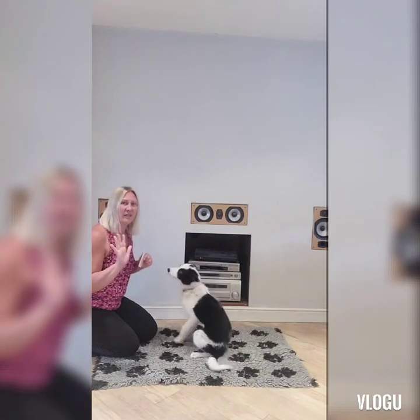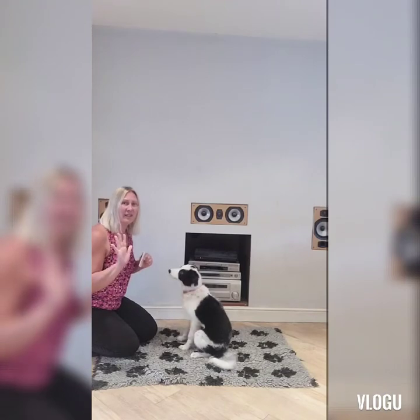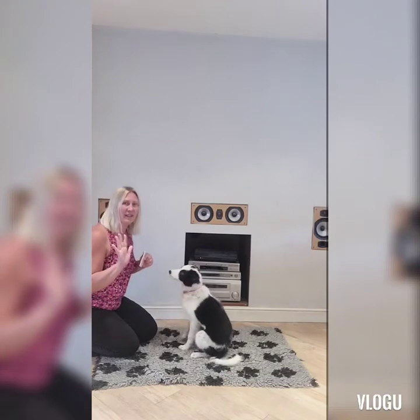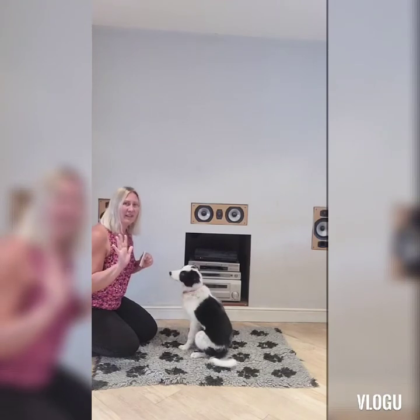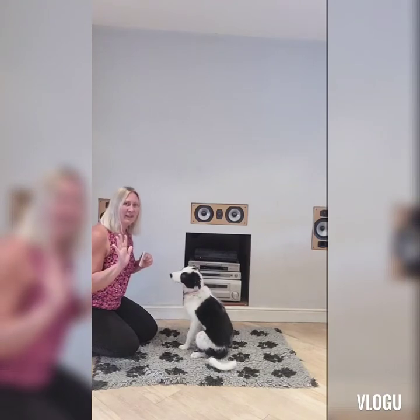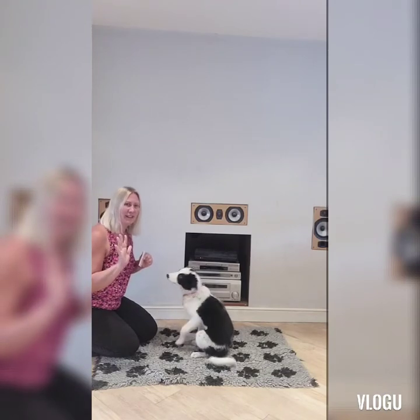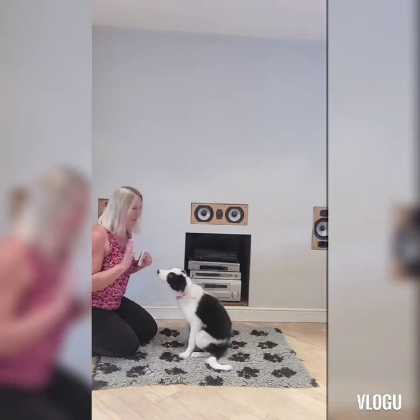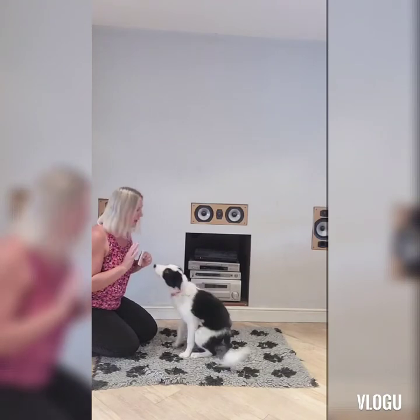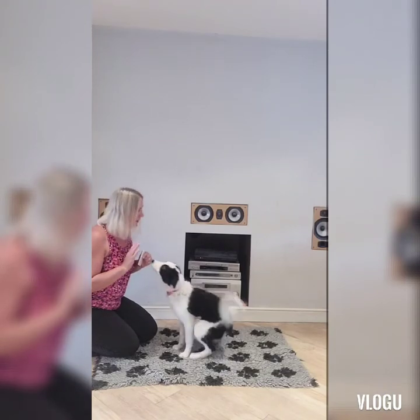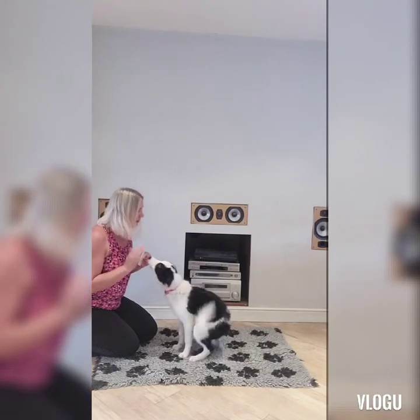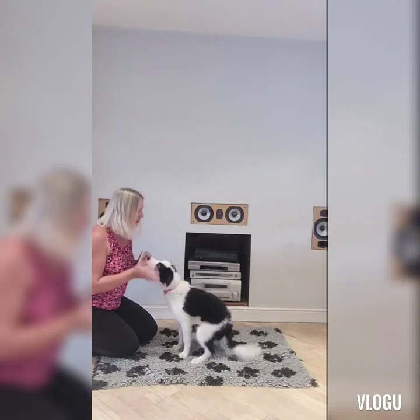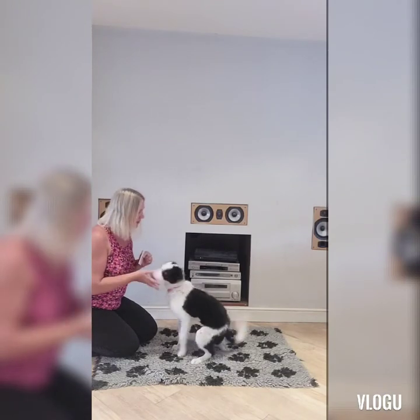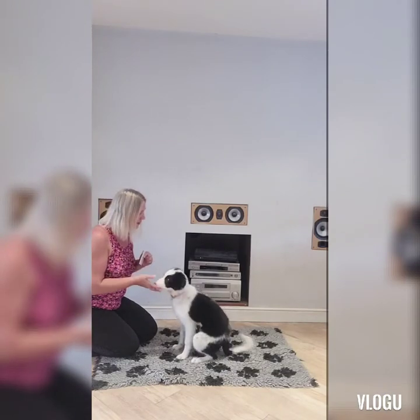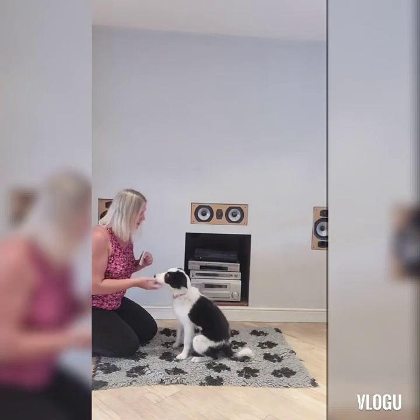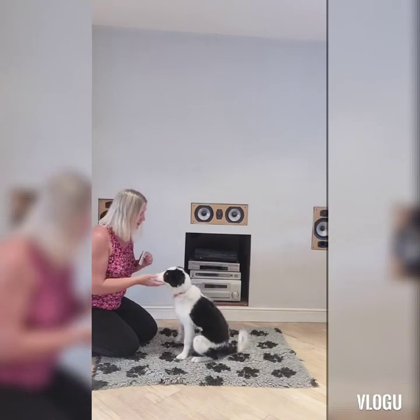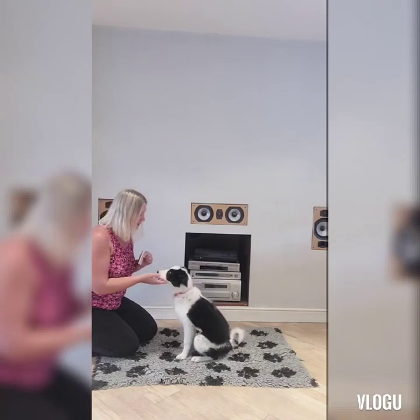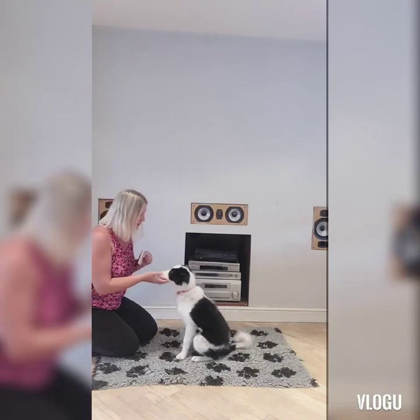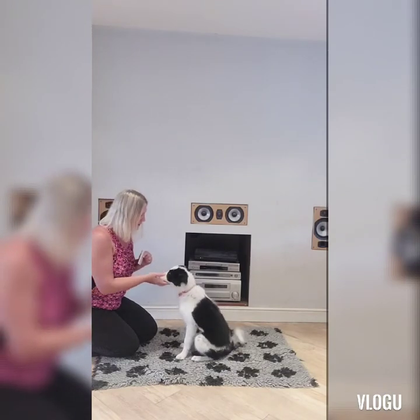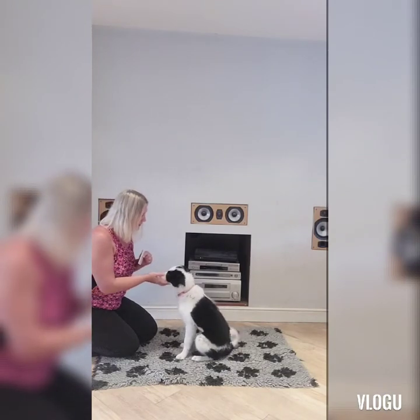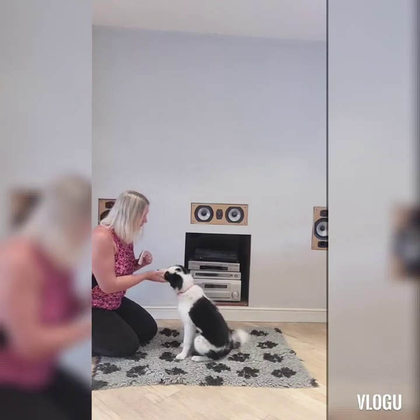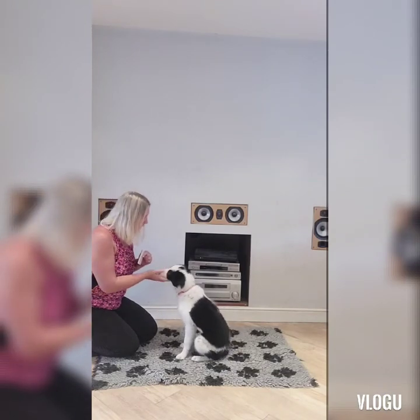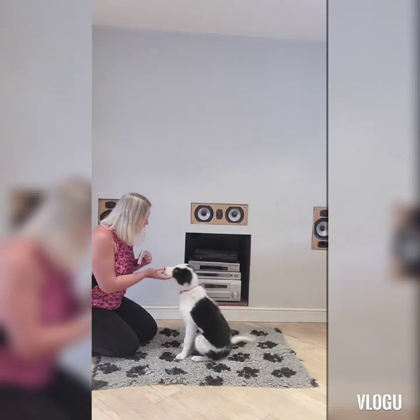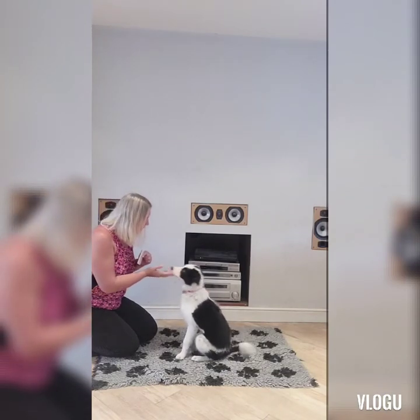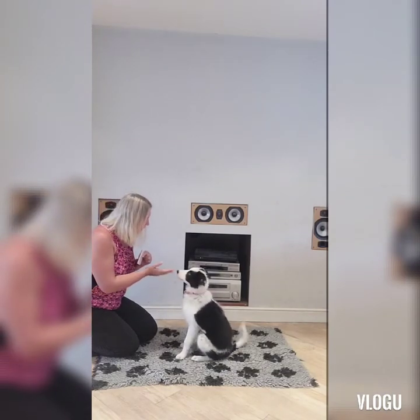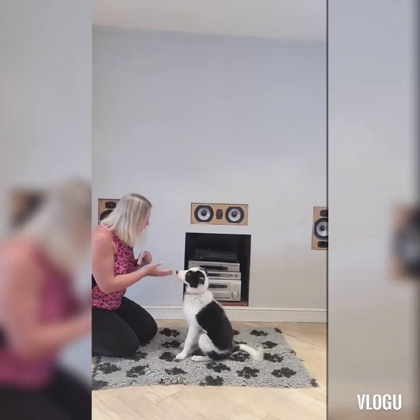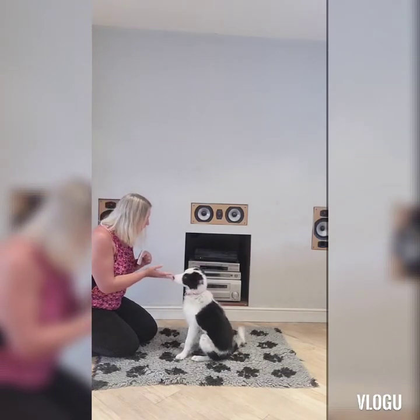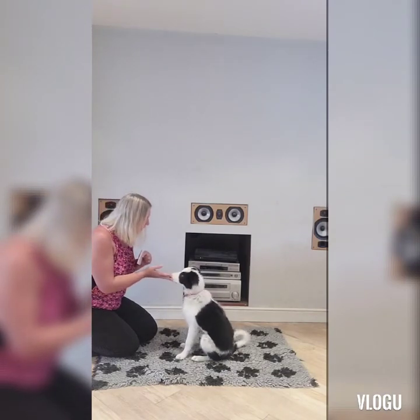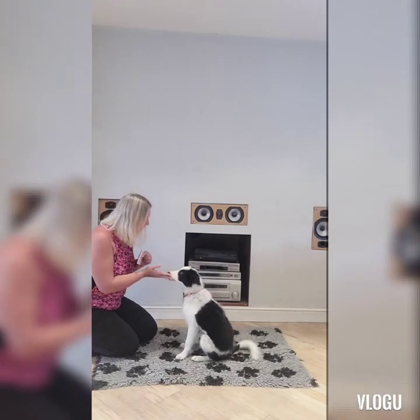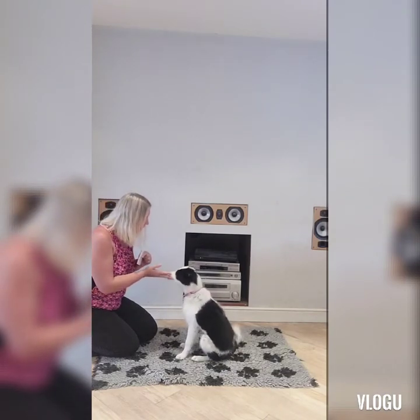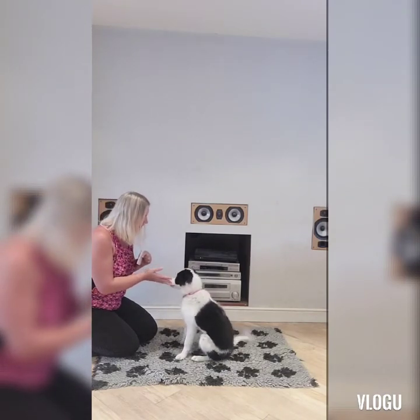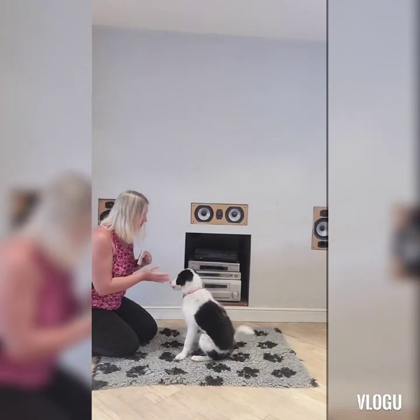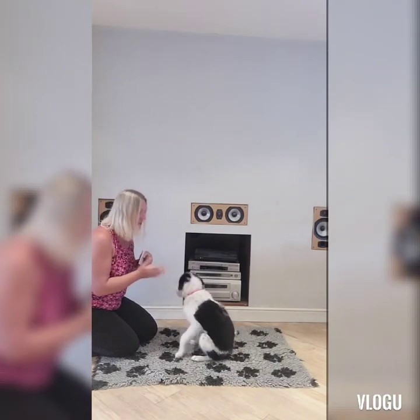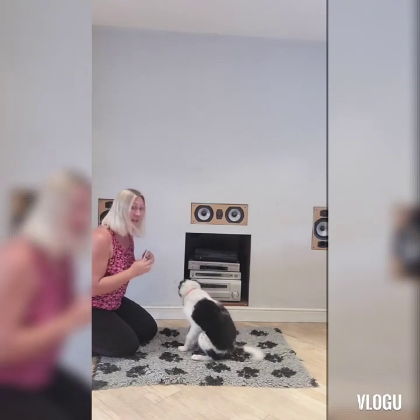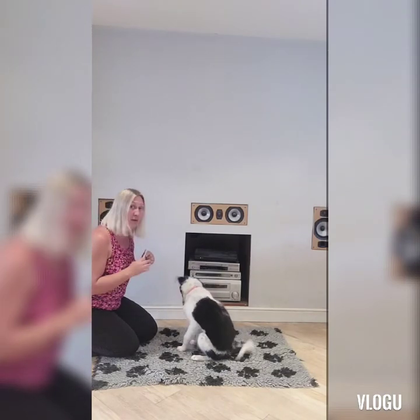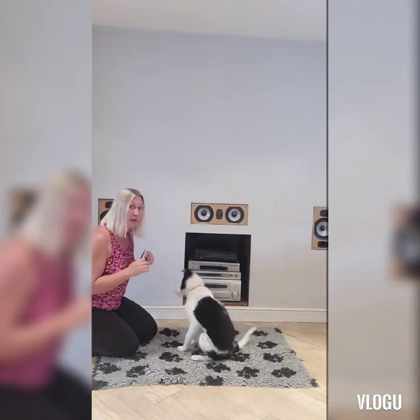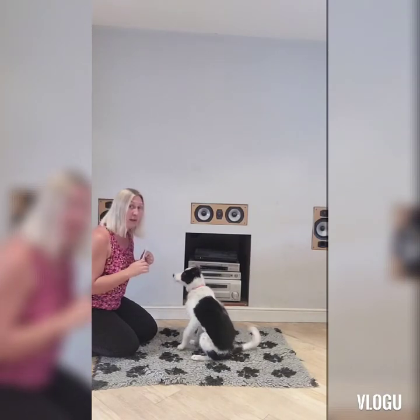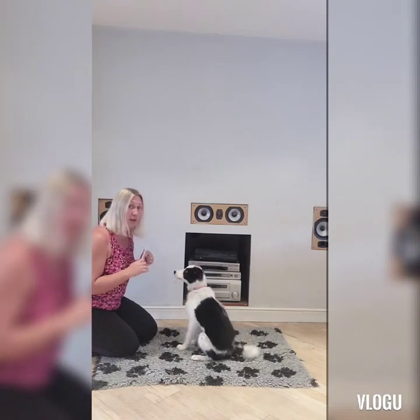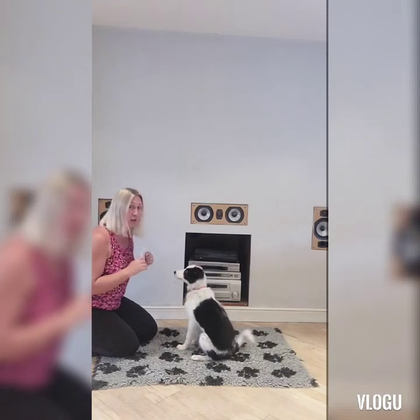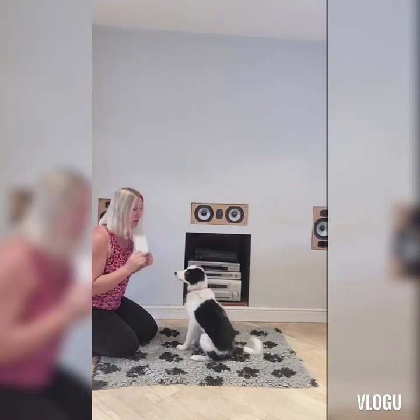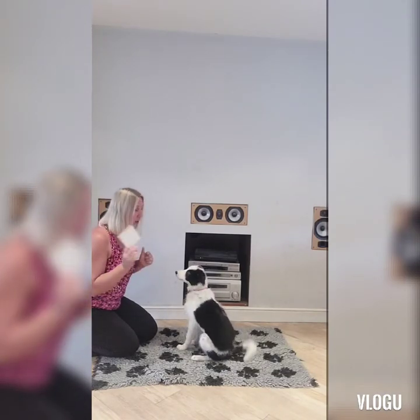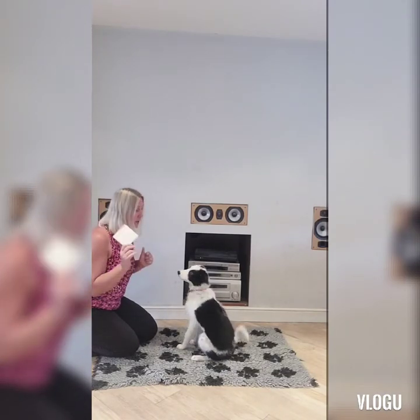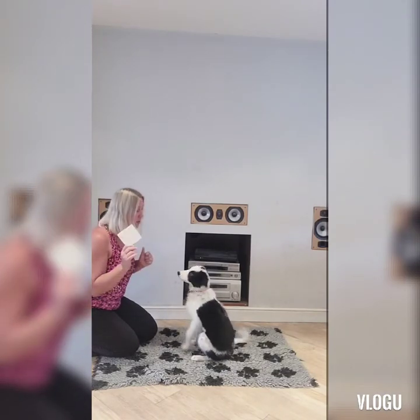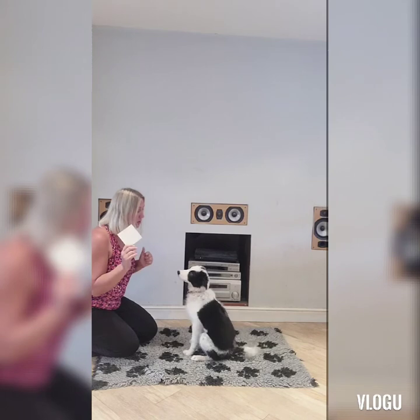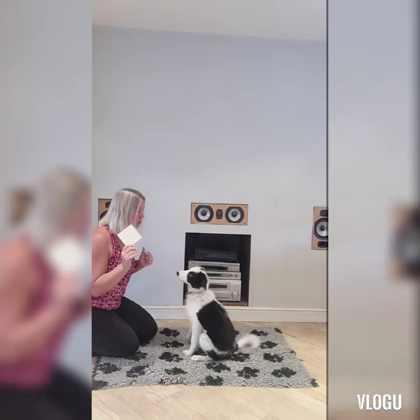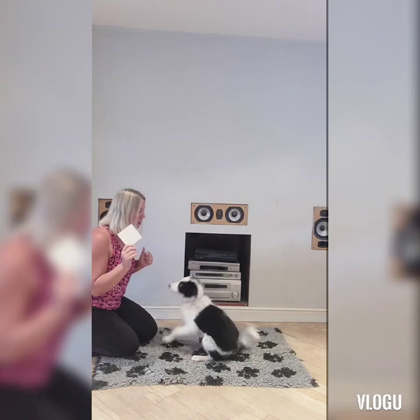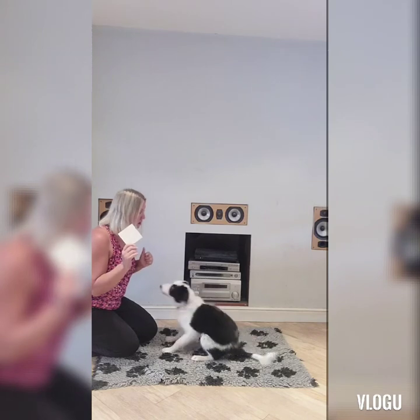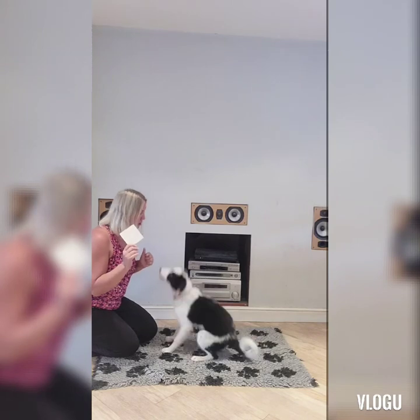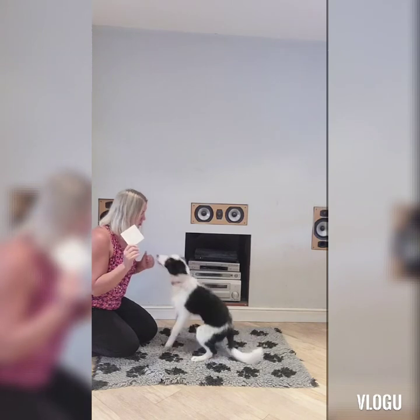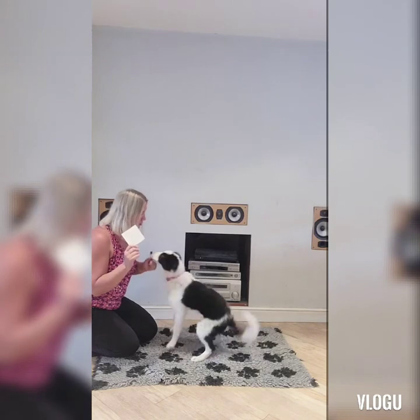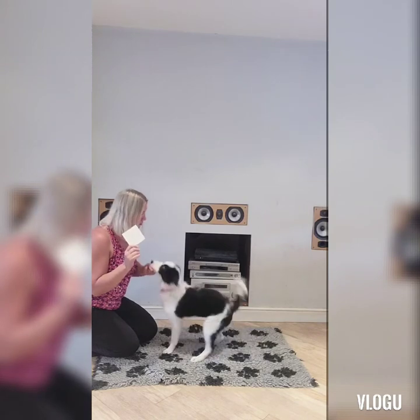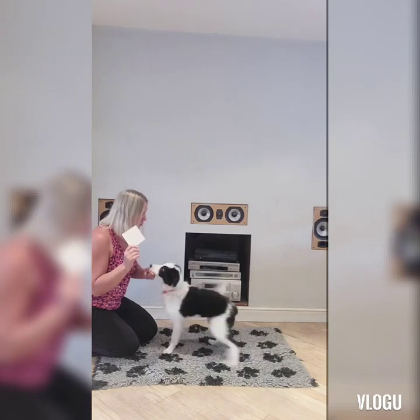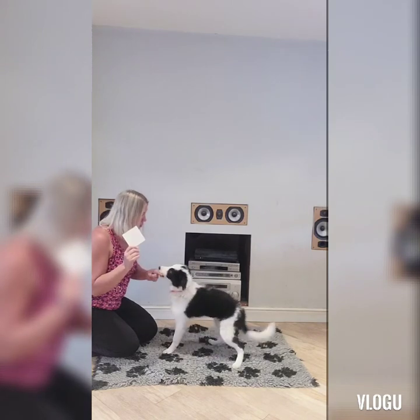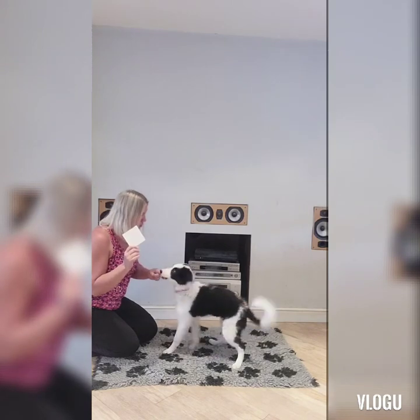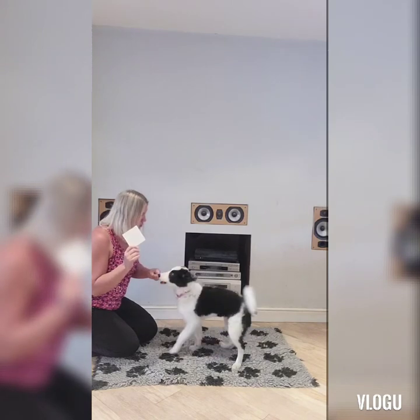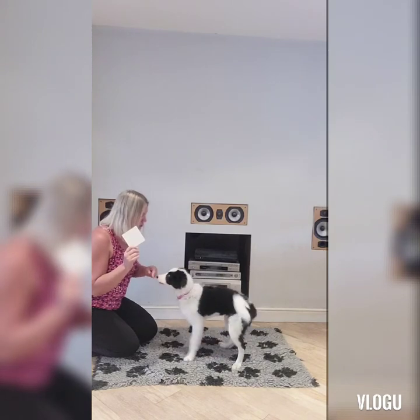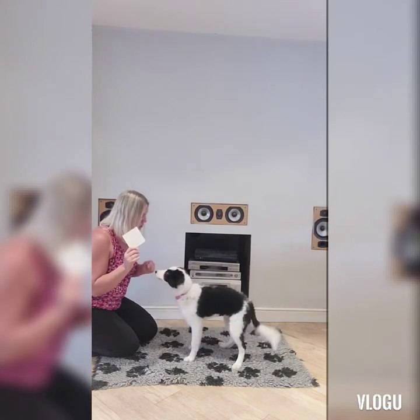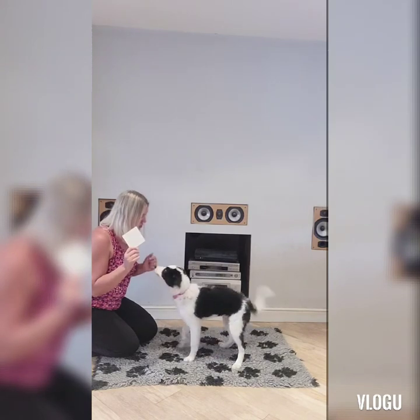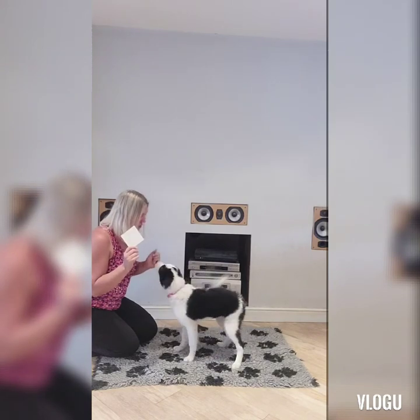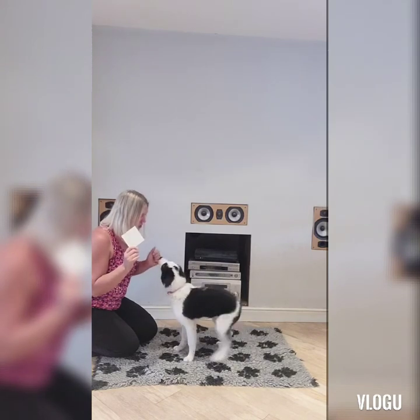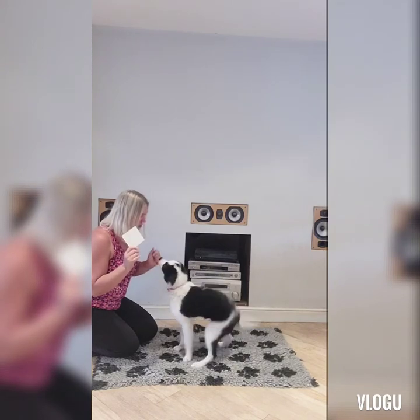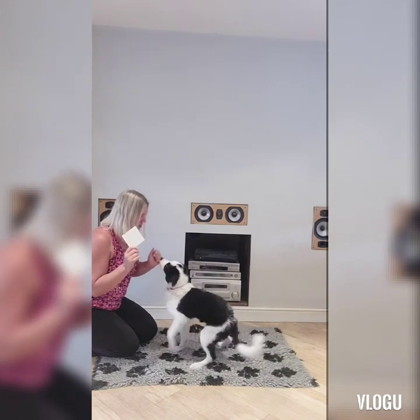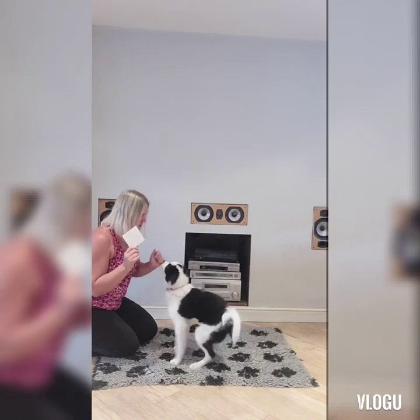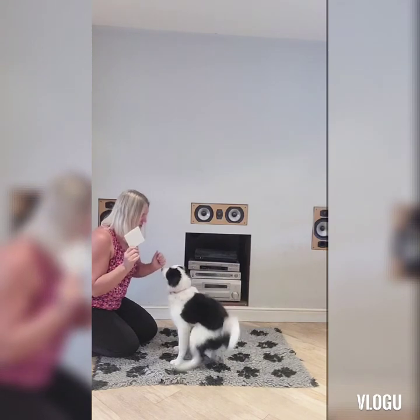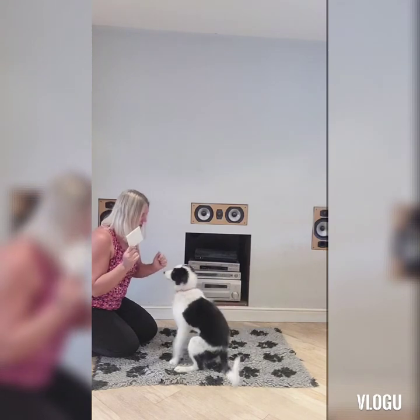Hi, I'm Karen. This is Pepper and today we're going to go through how to do nose touch to disc.